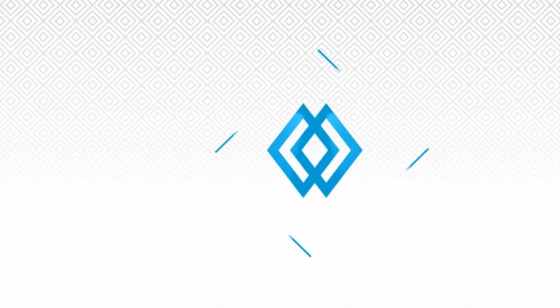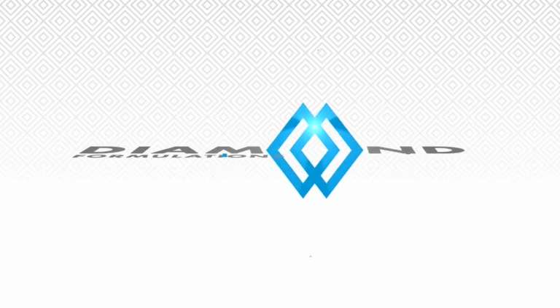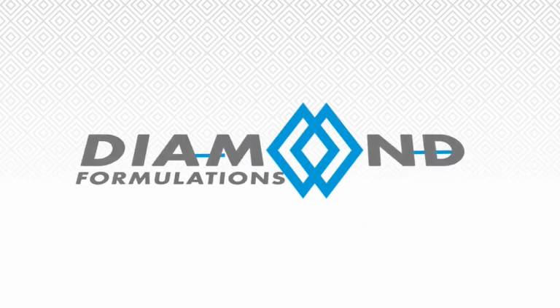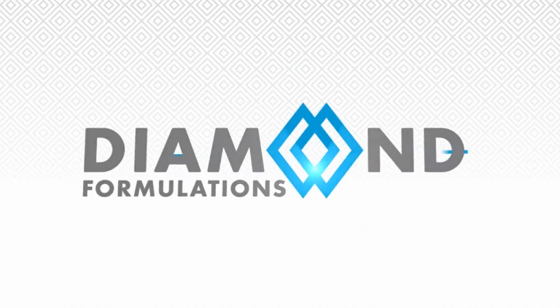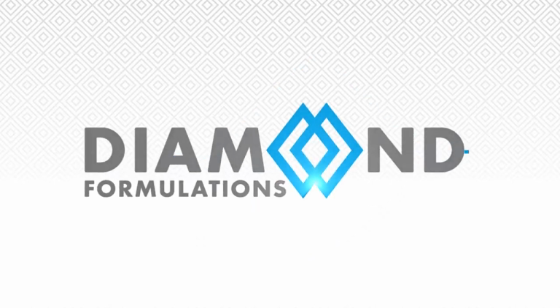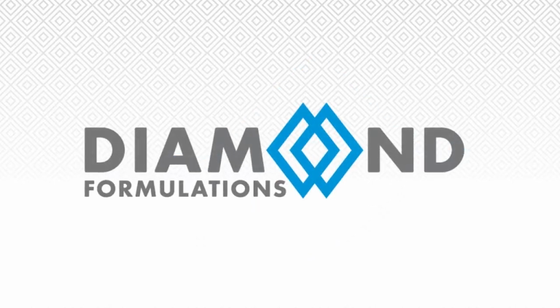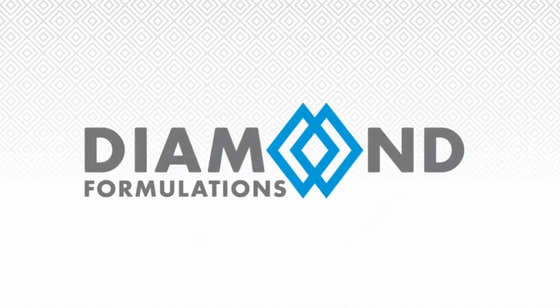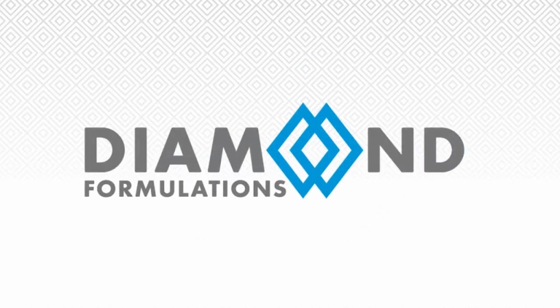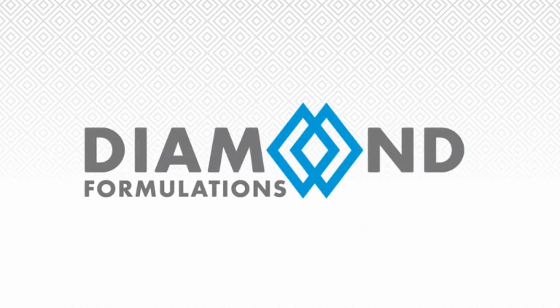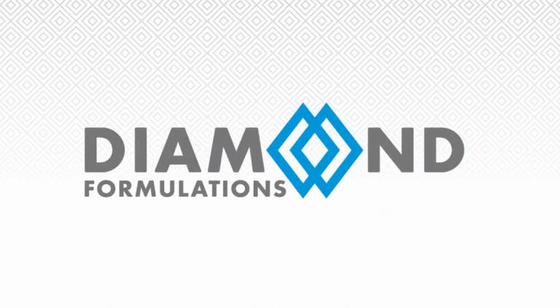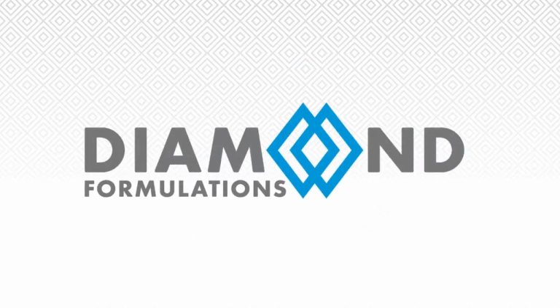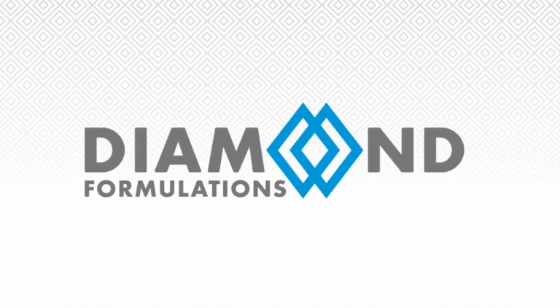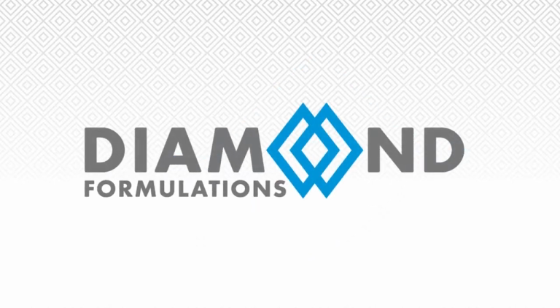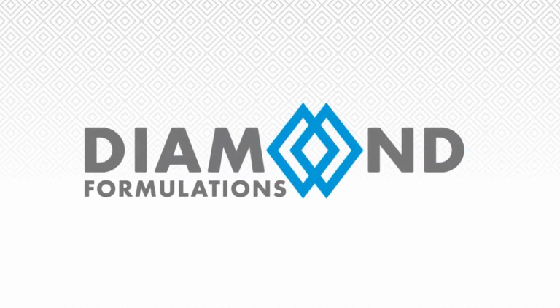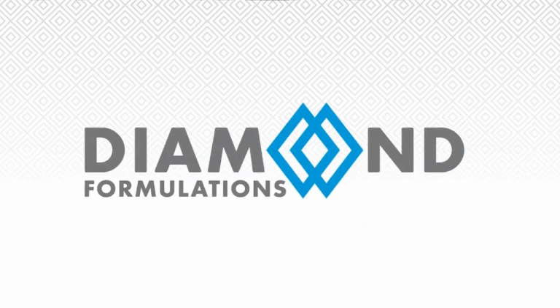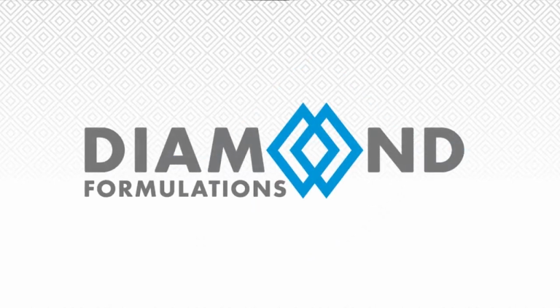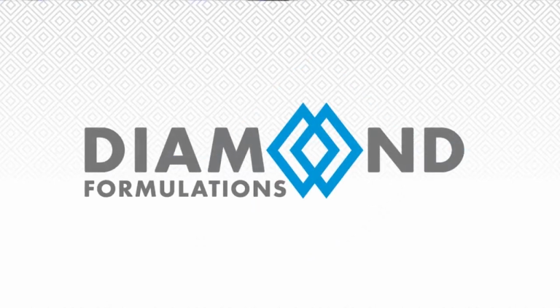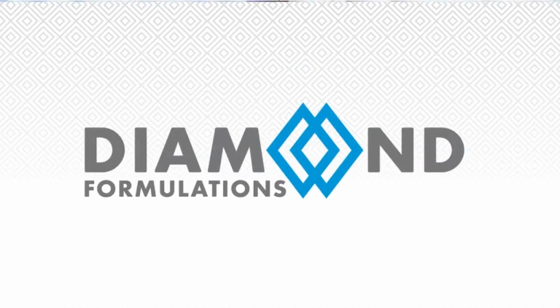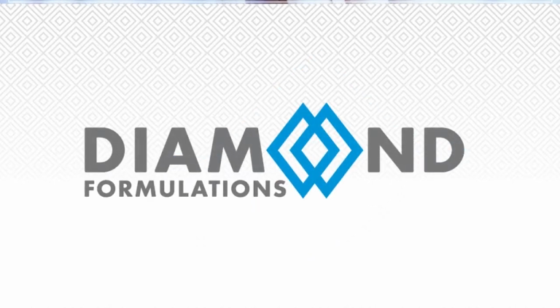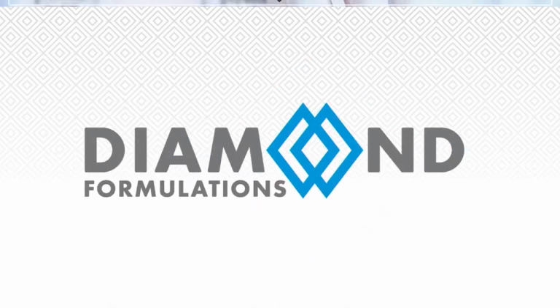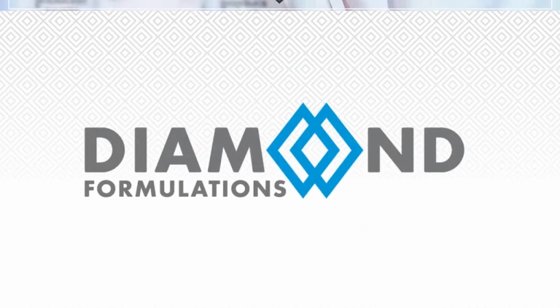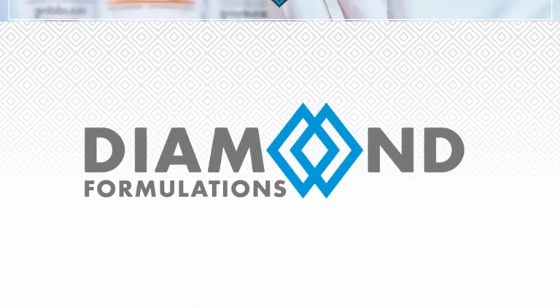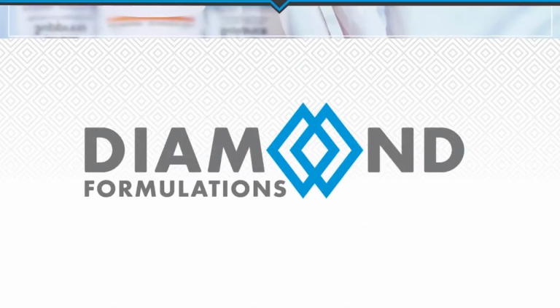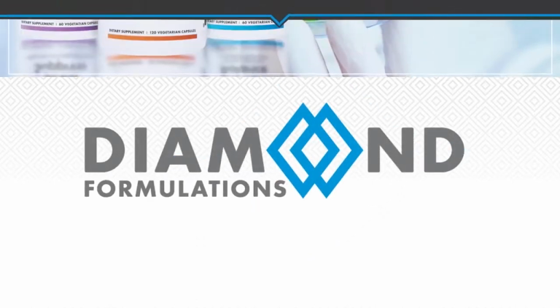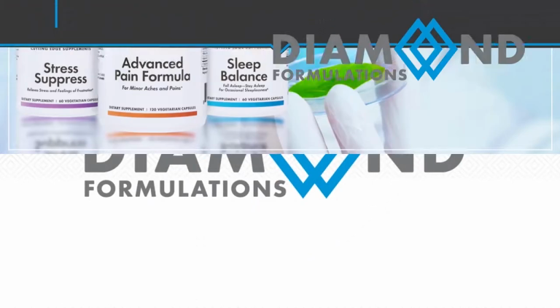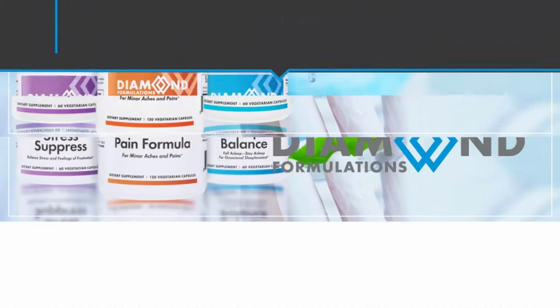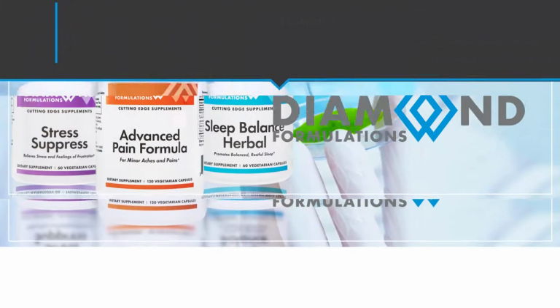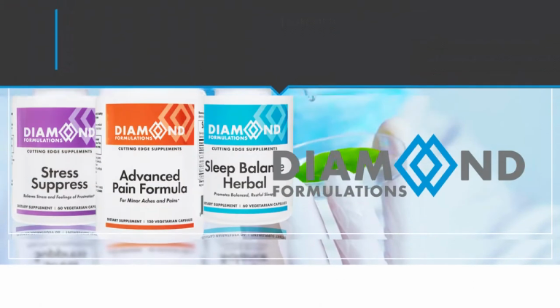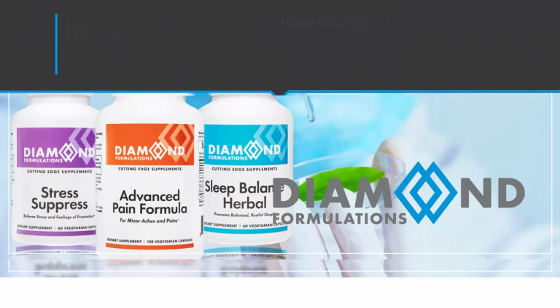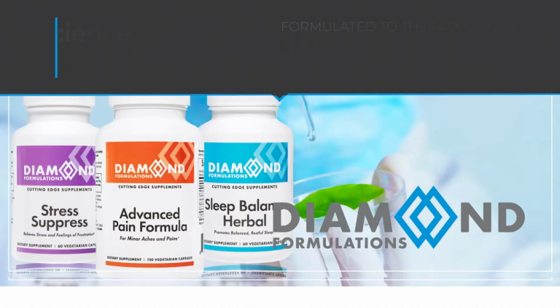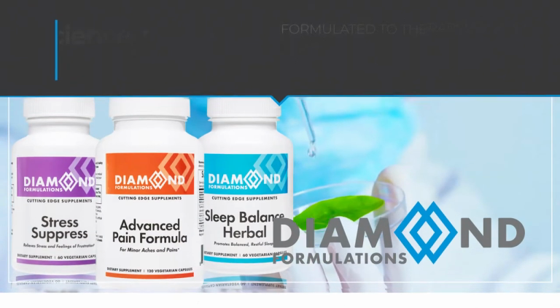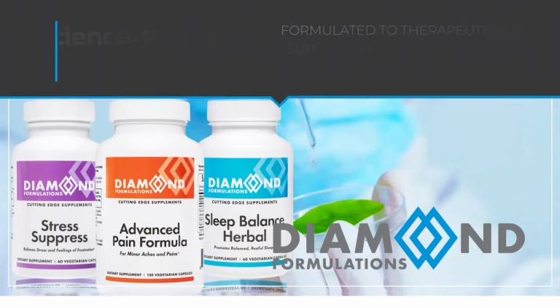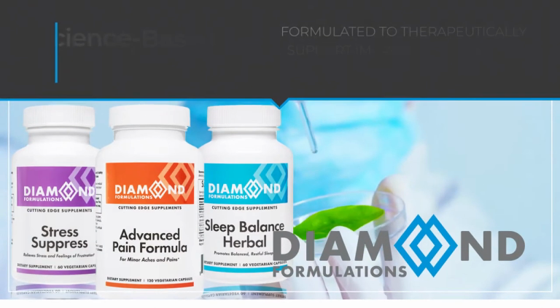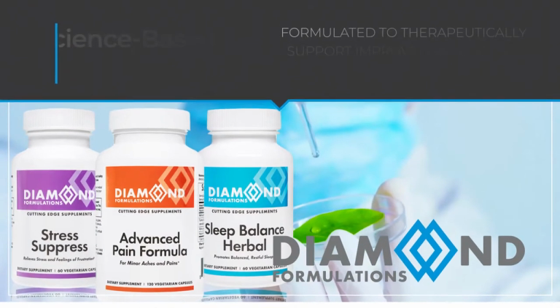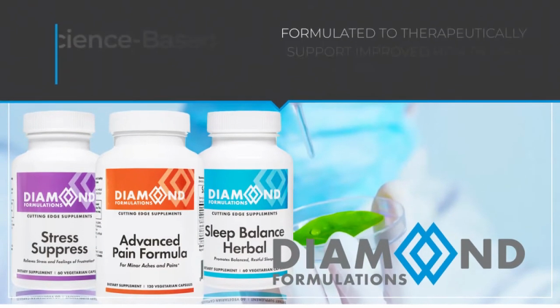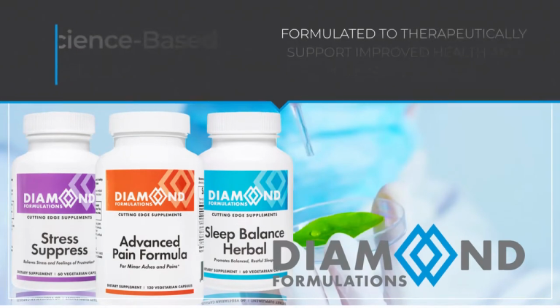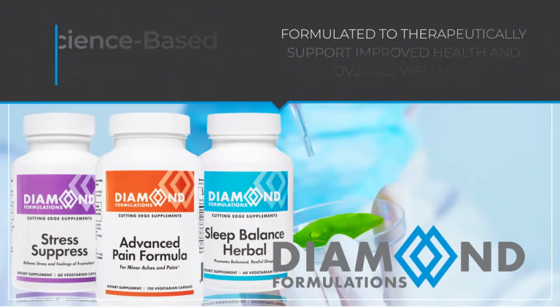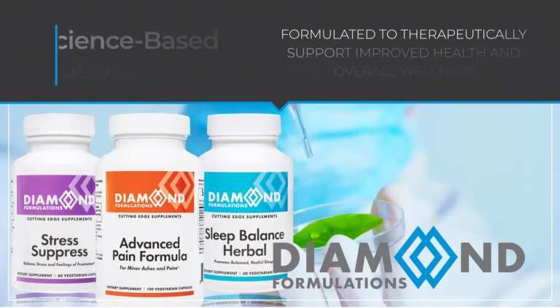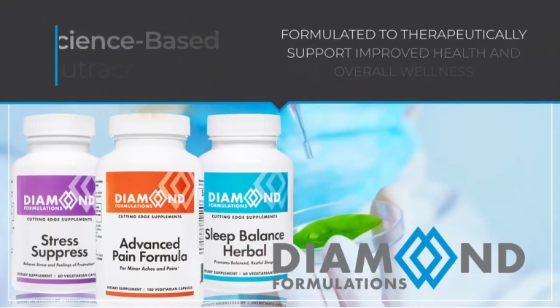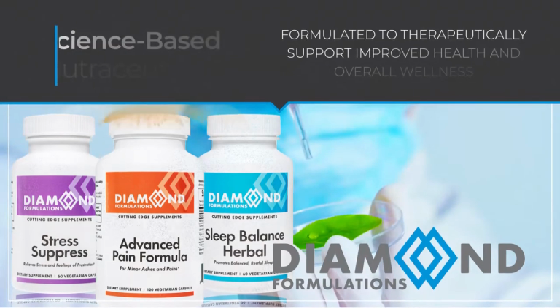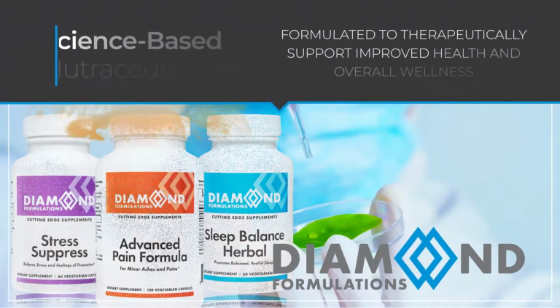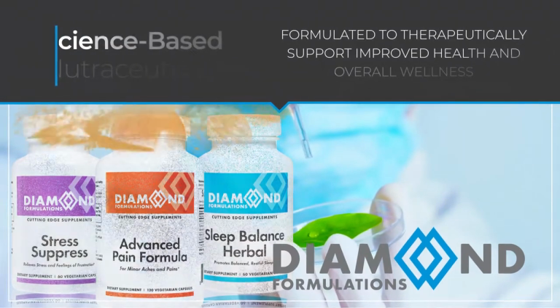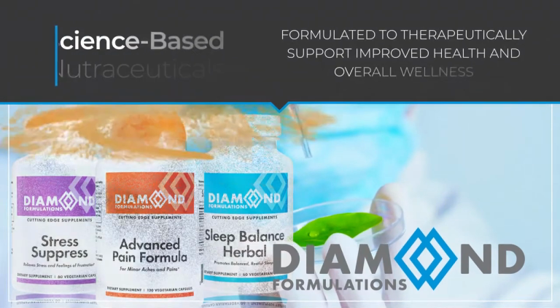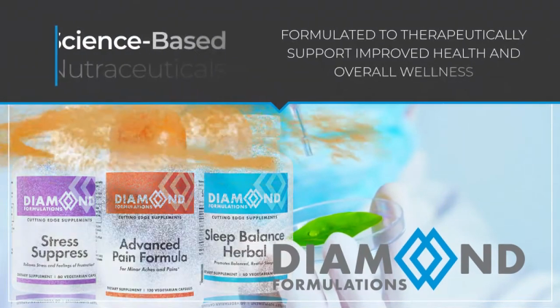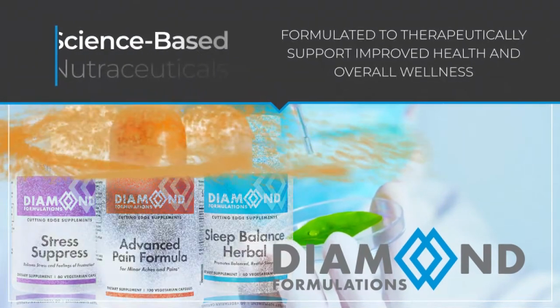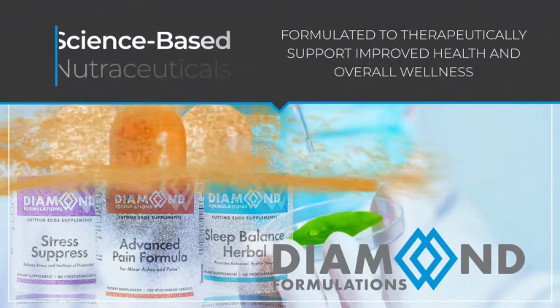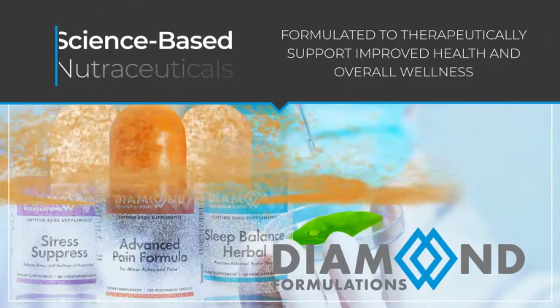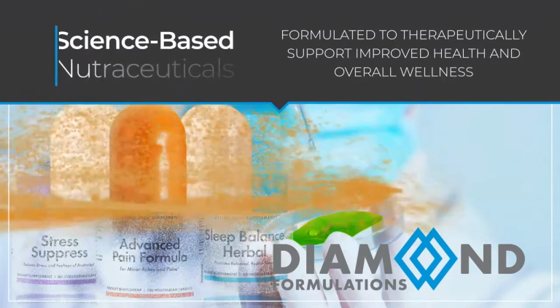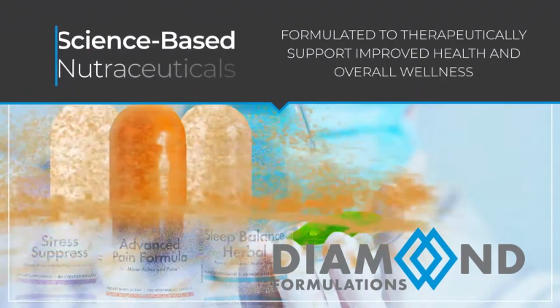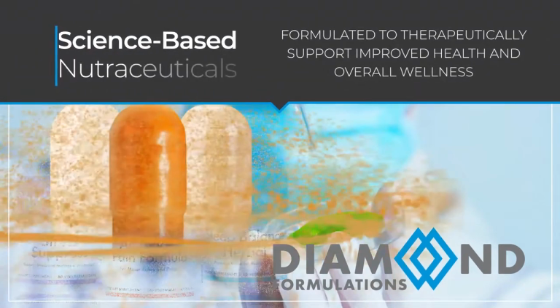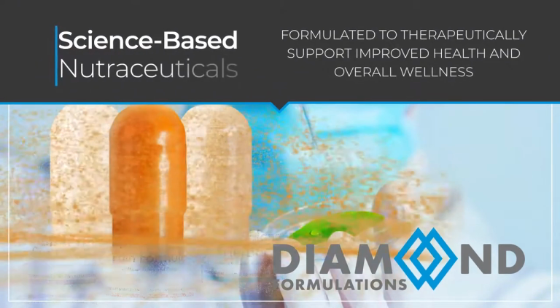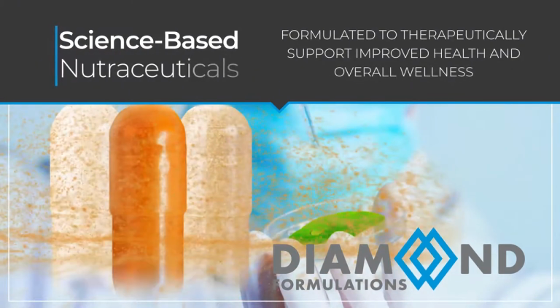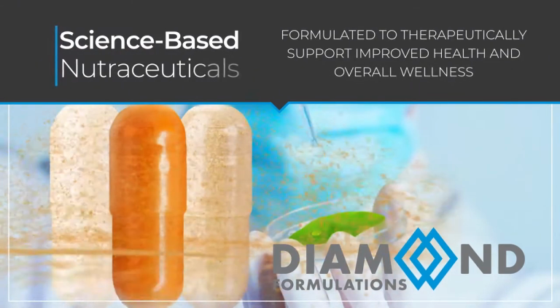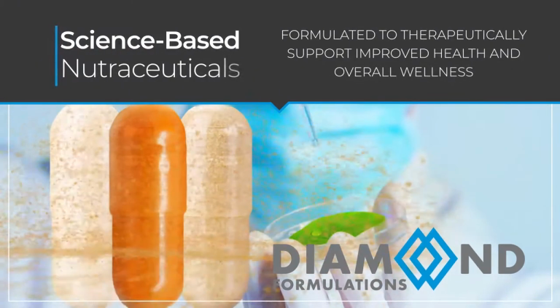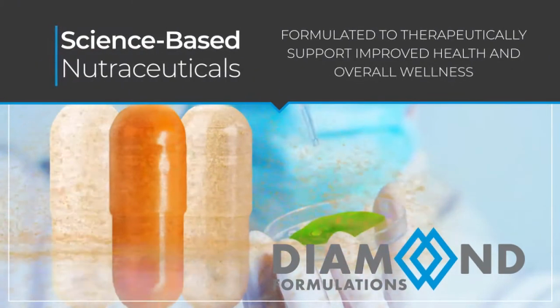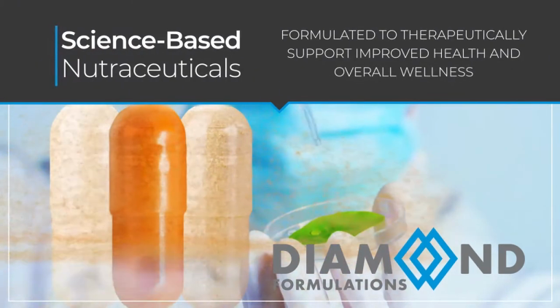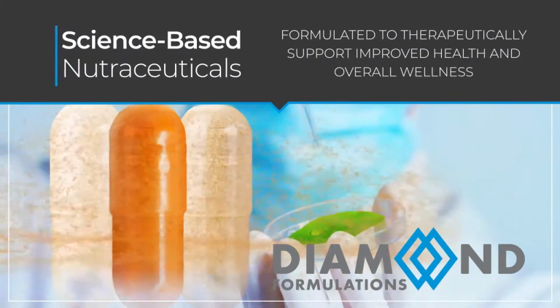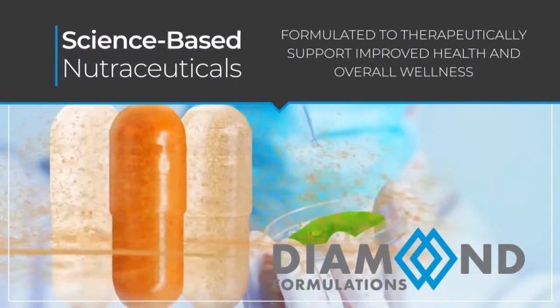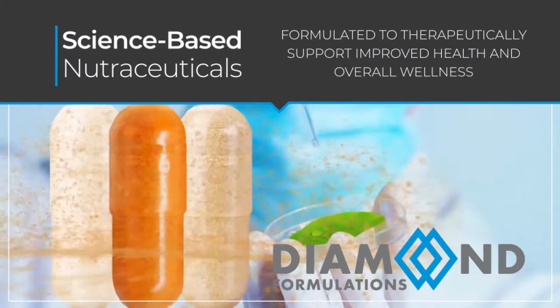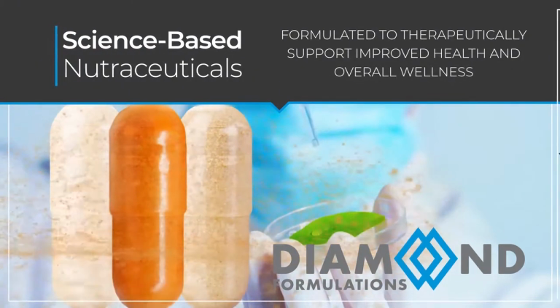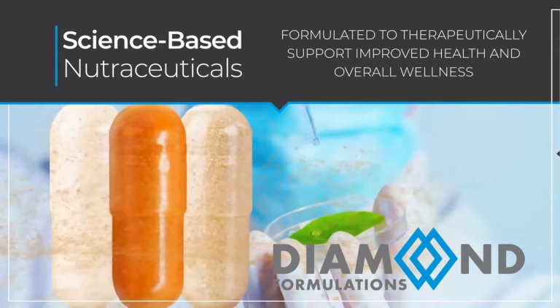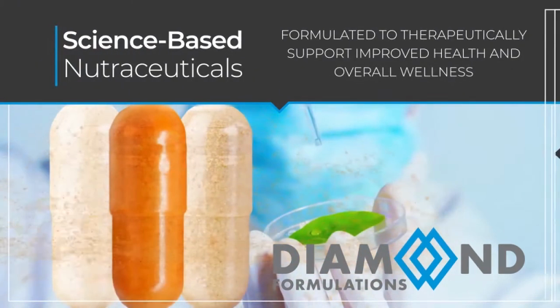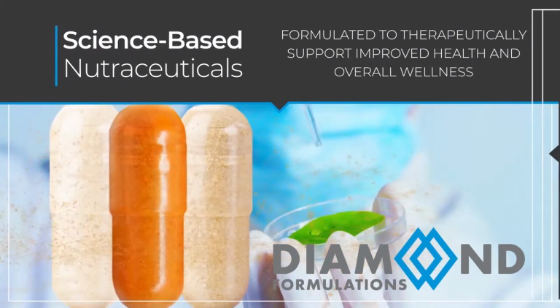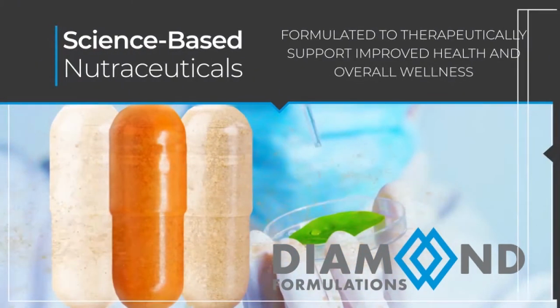Diamond Formulations provides unique, science-based nutraceuticals formulated to therapeutically support improved health and overall wellness.